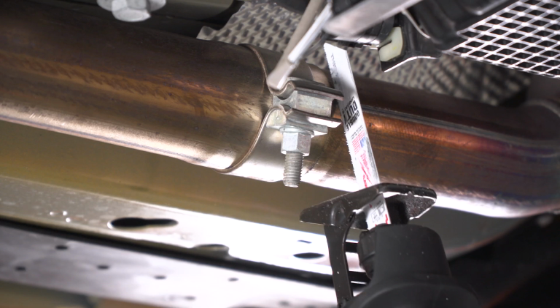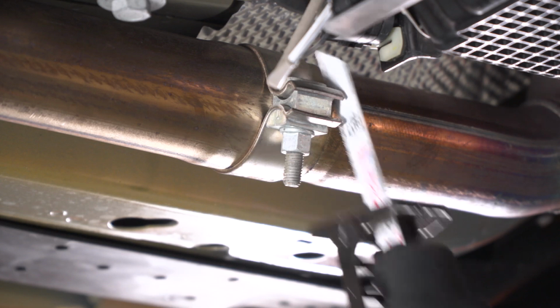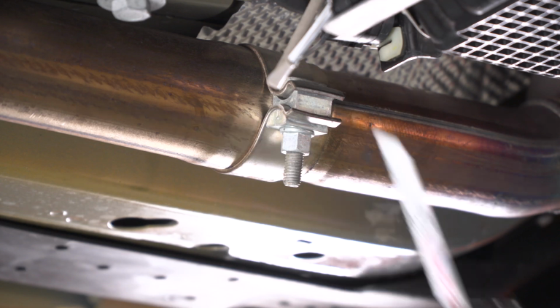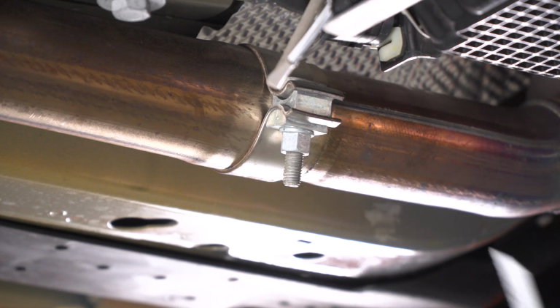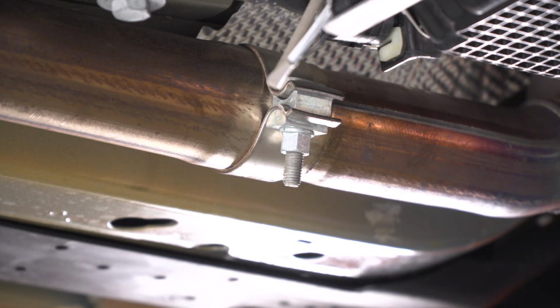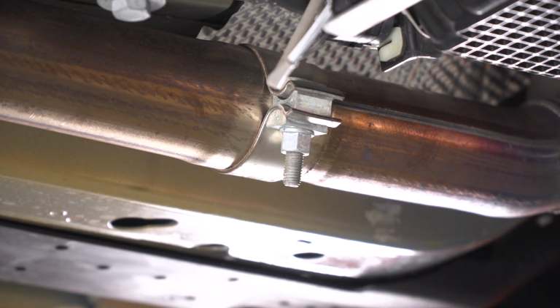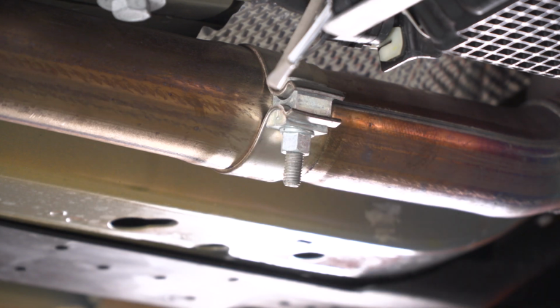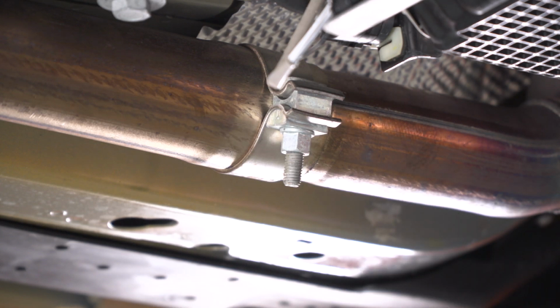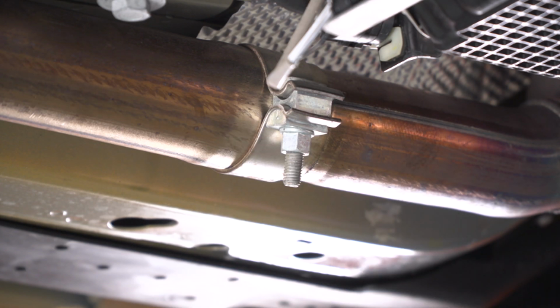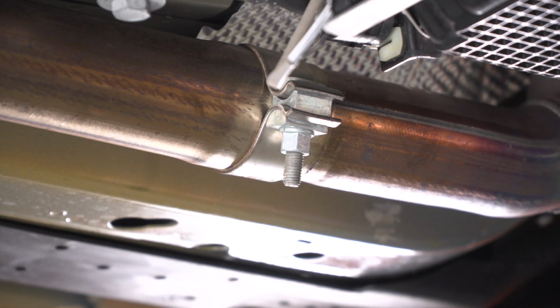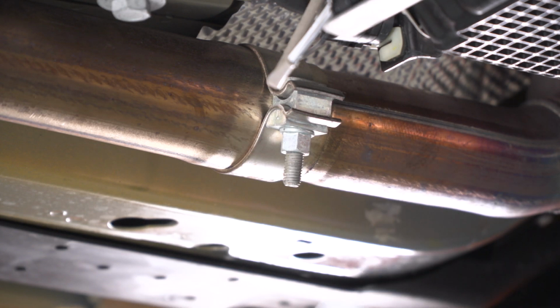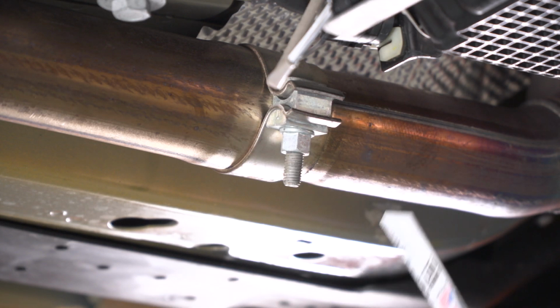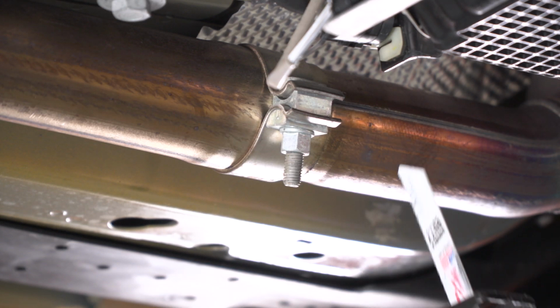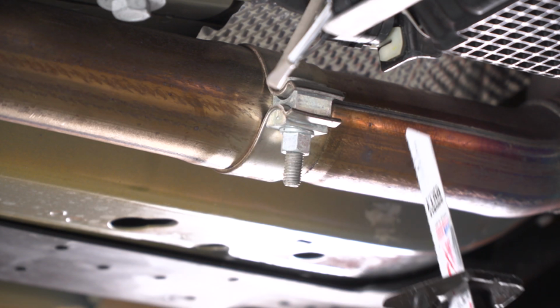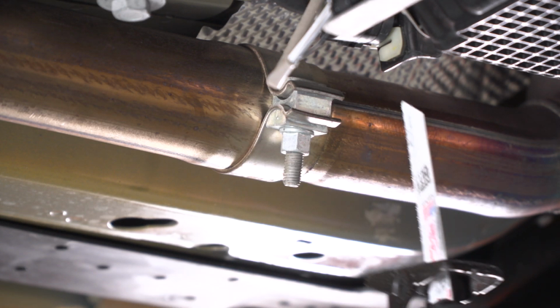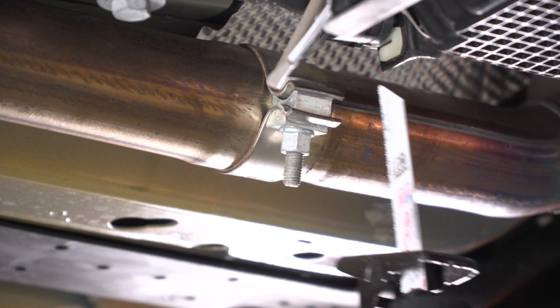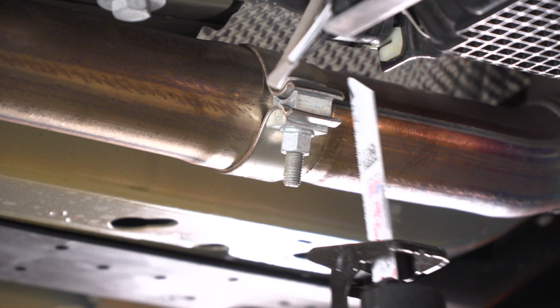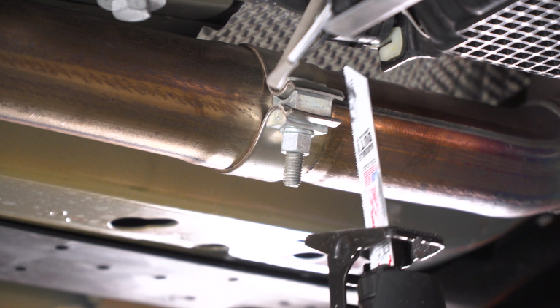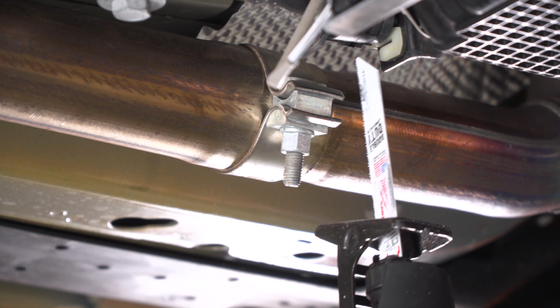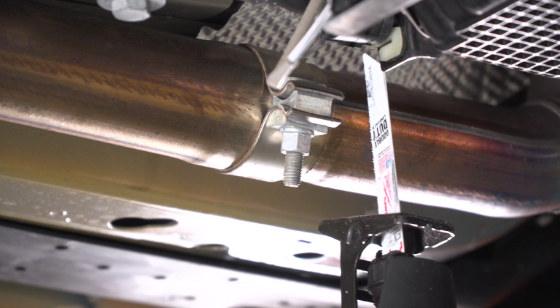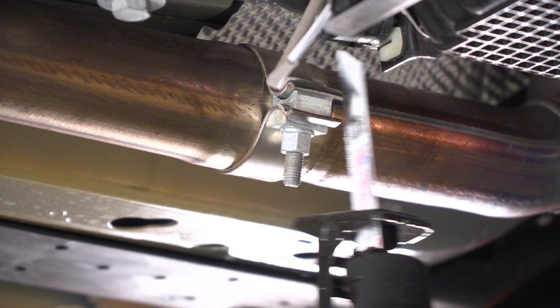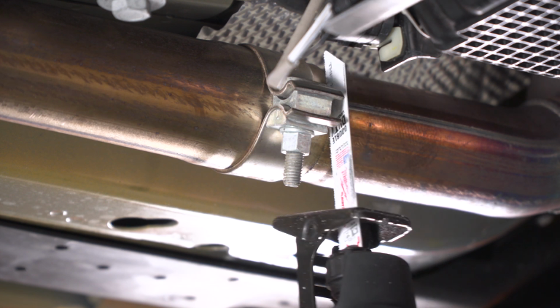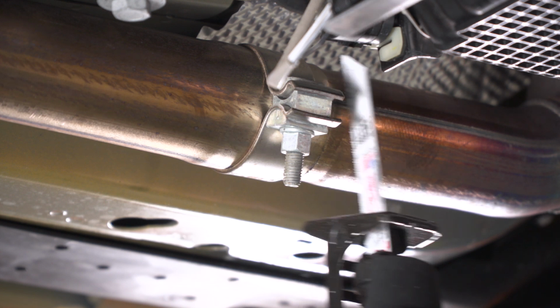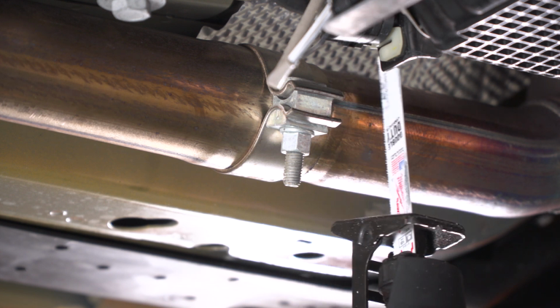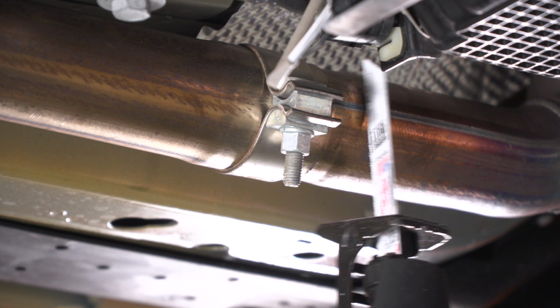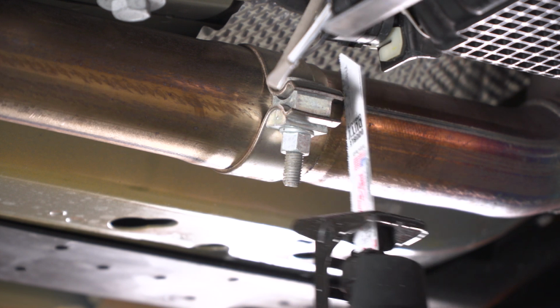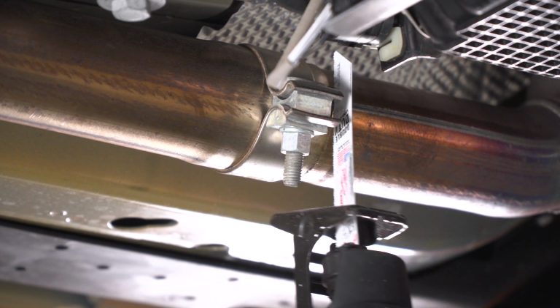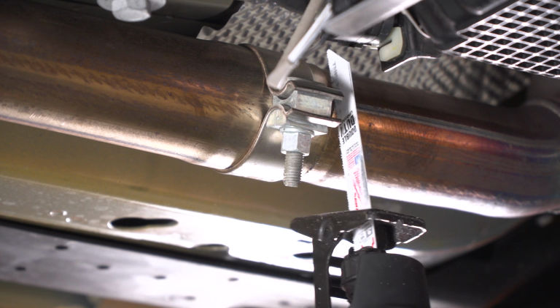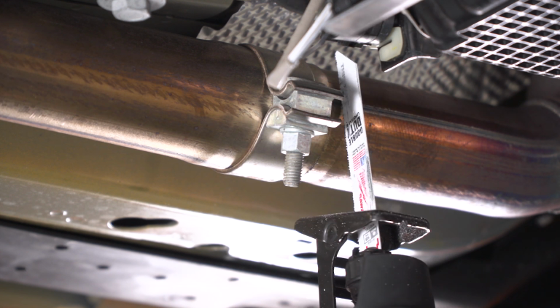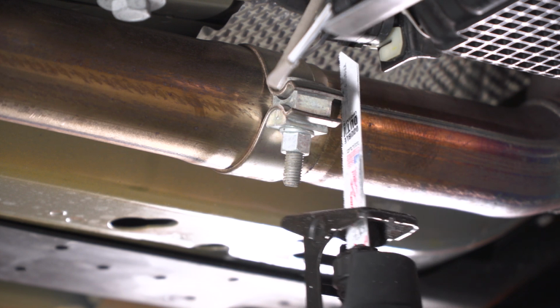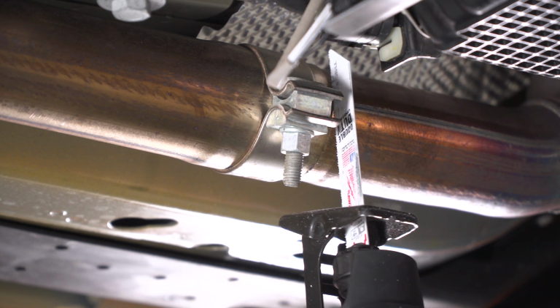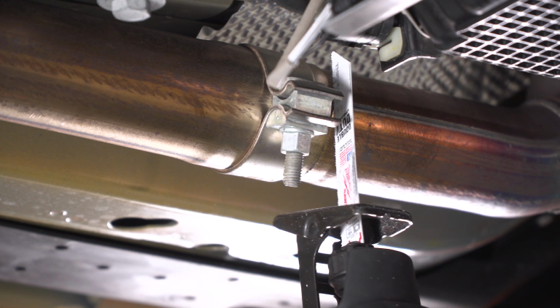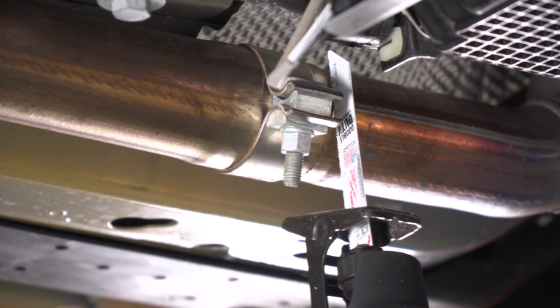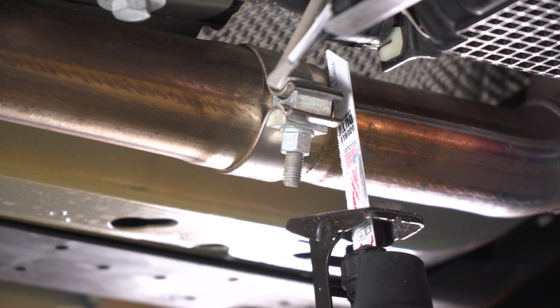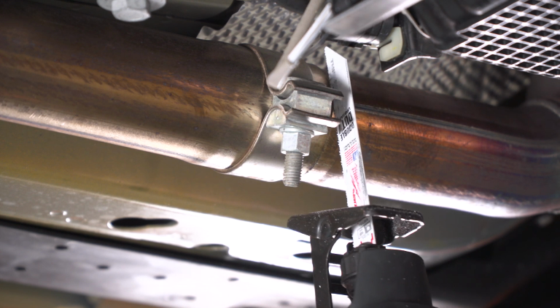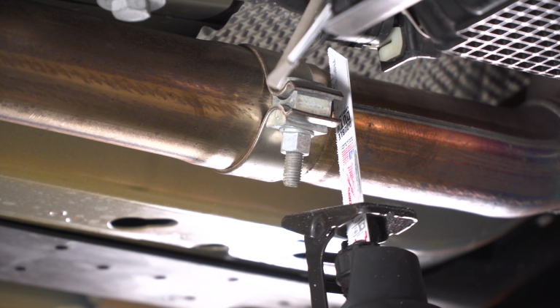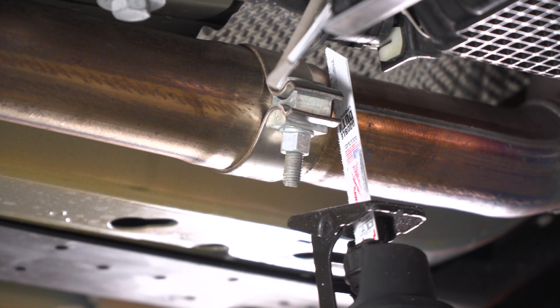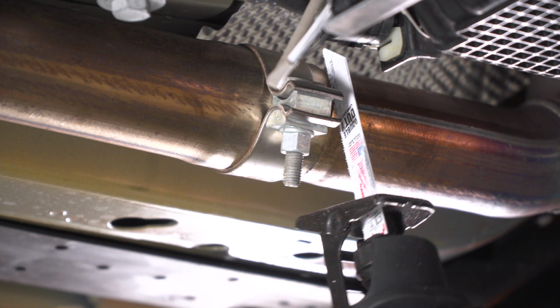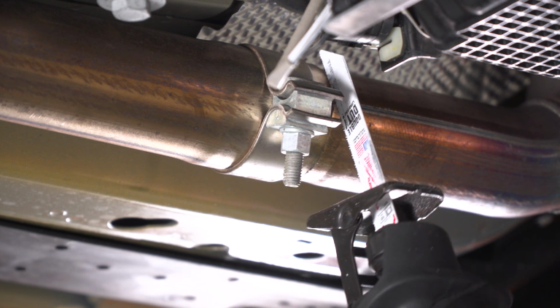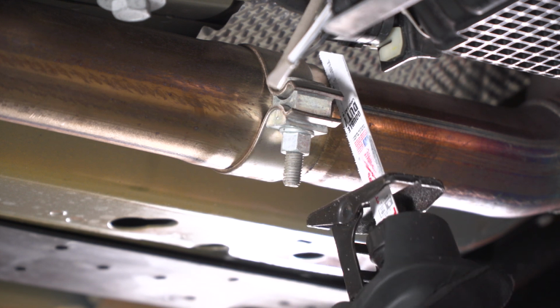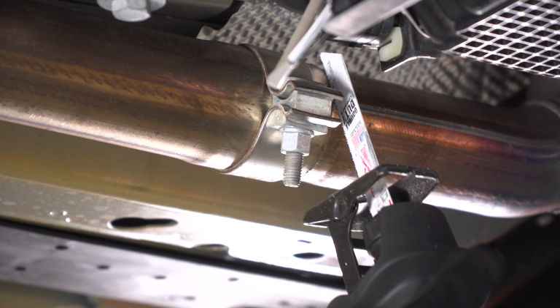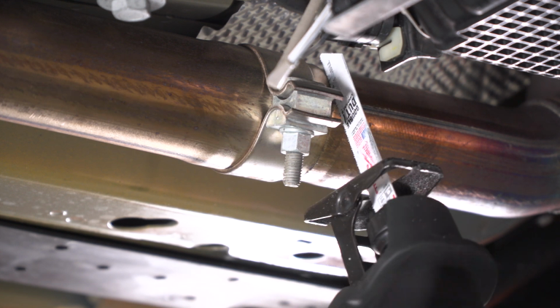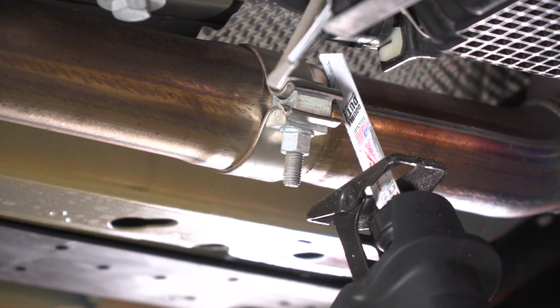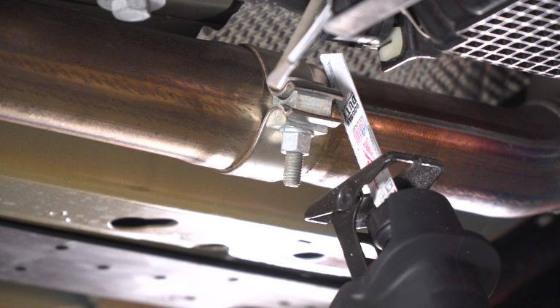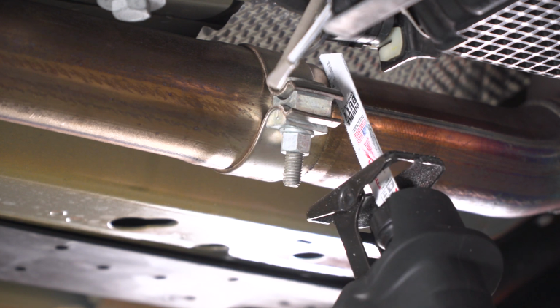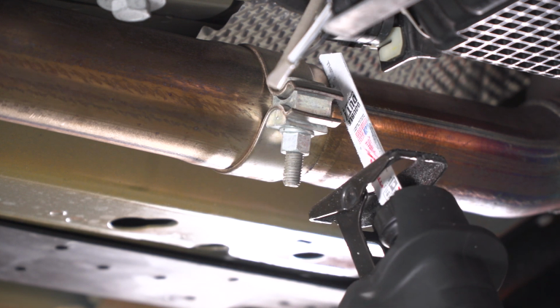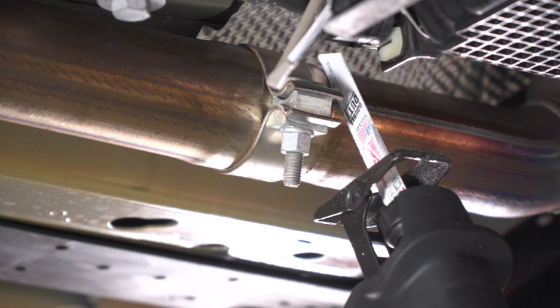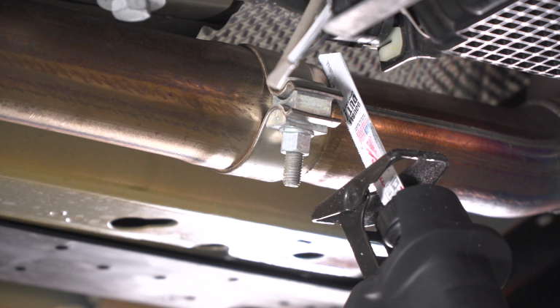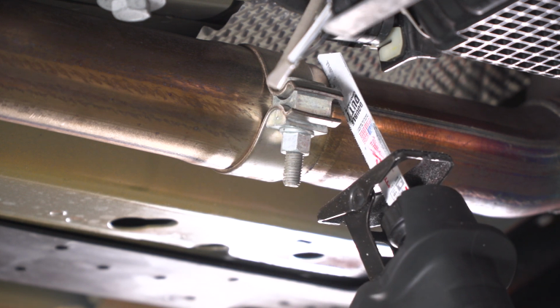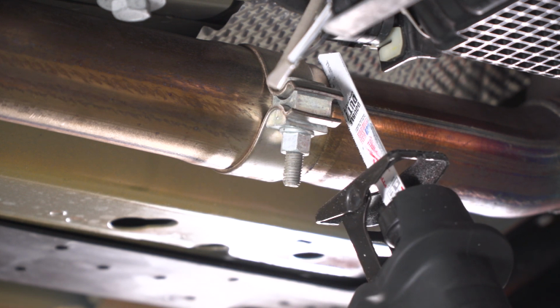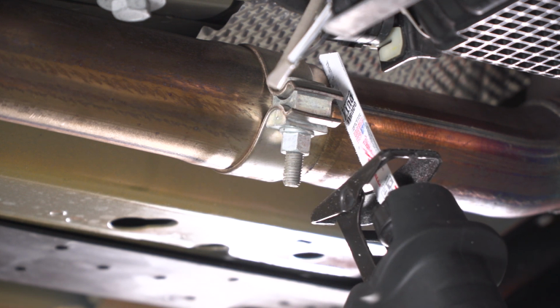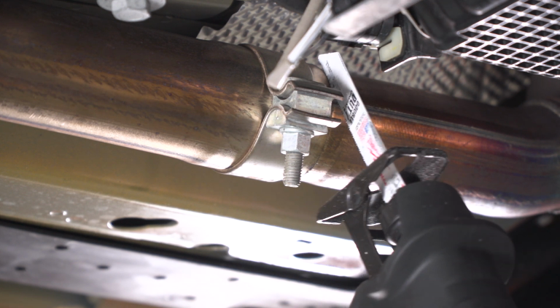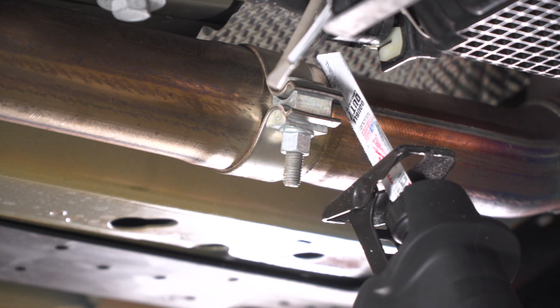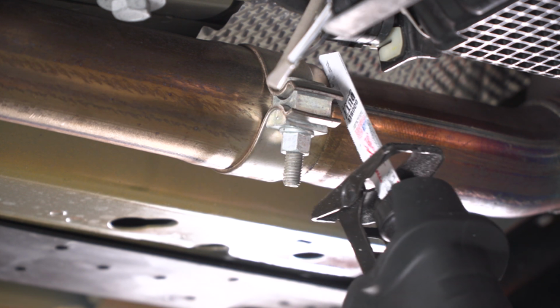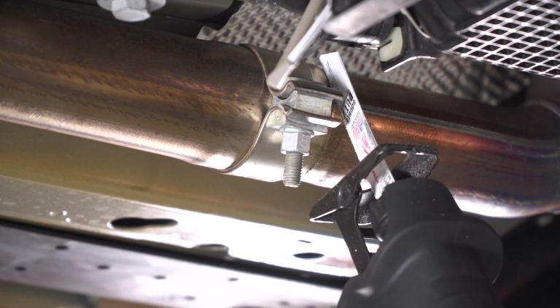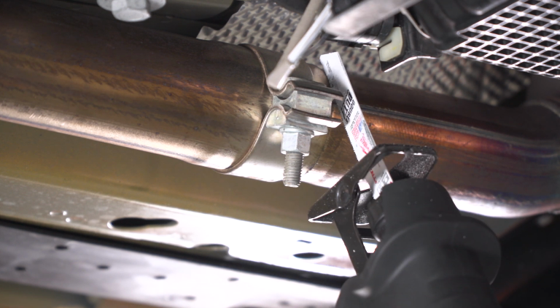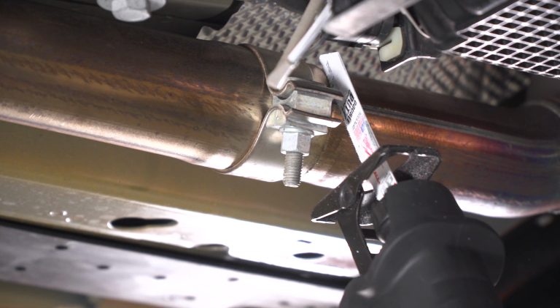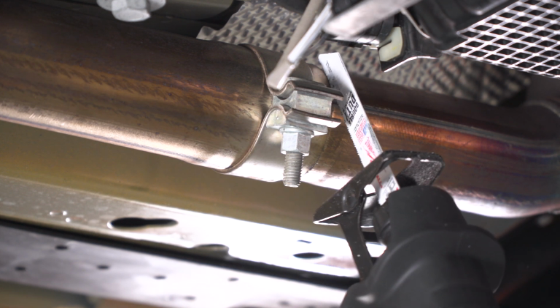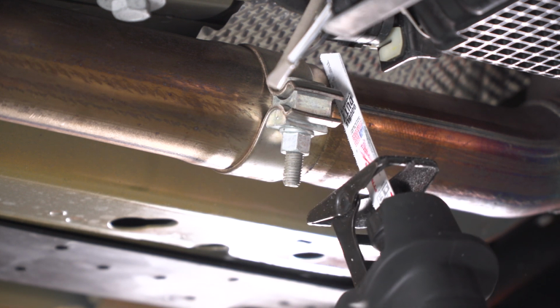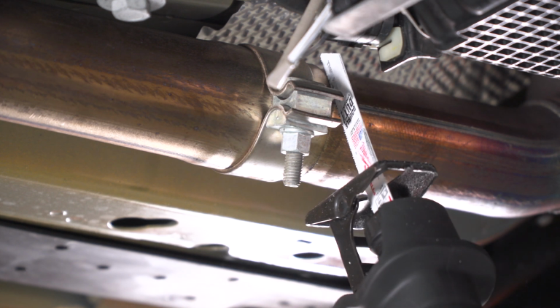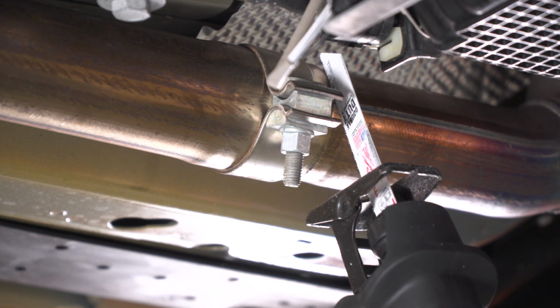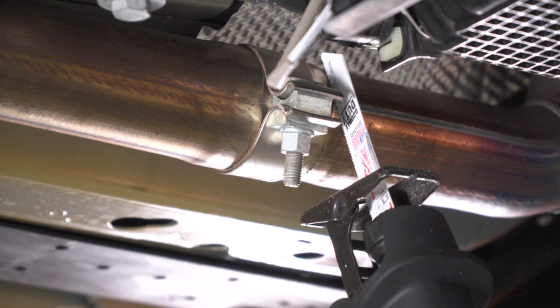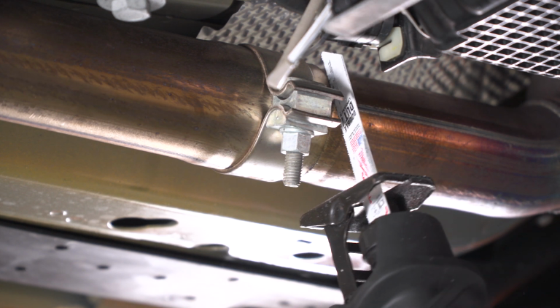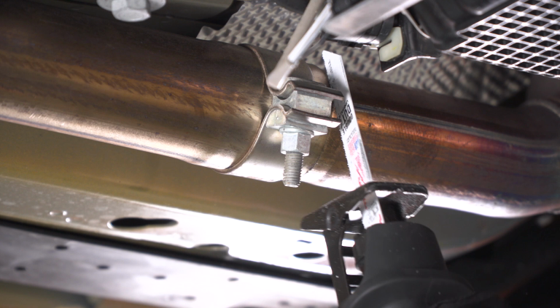Now we're repeating the same process on the other side, using the end of the pipe as our 11-inch reference mark for the cut.